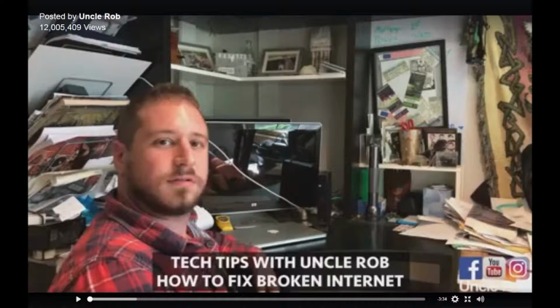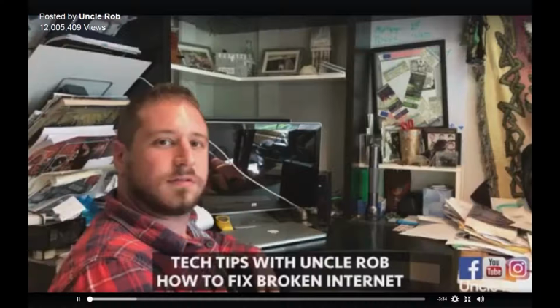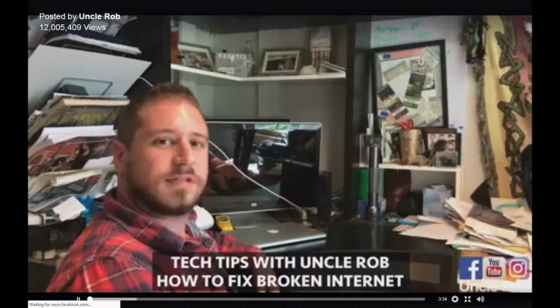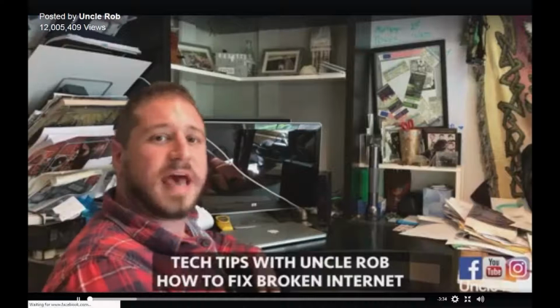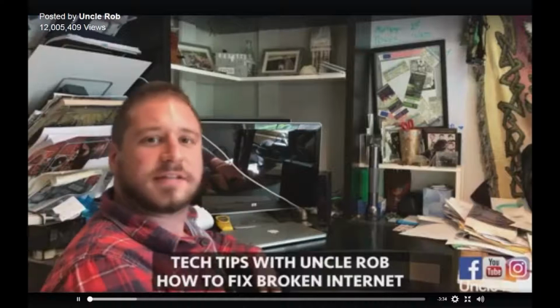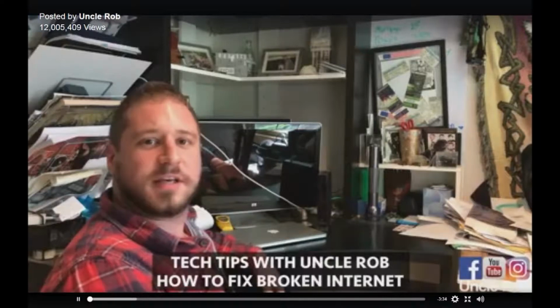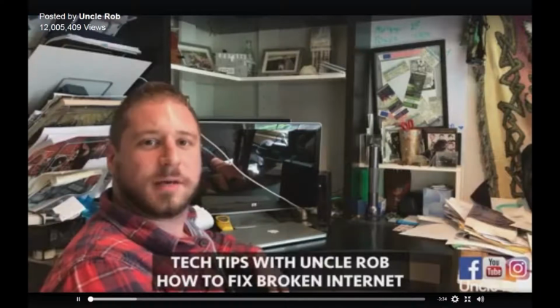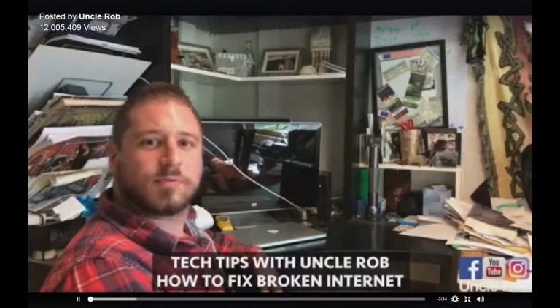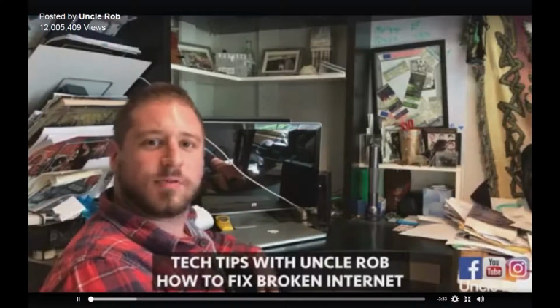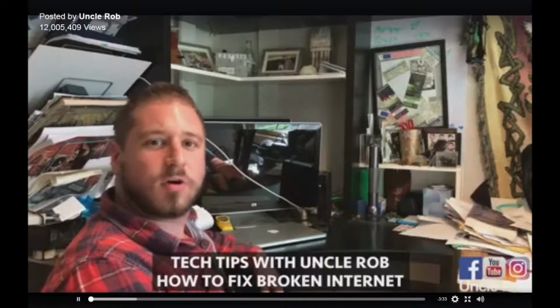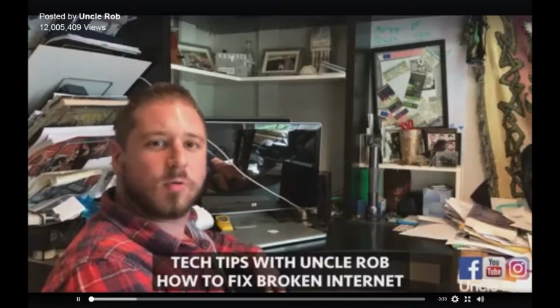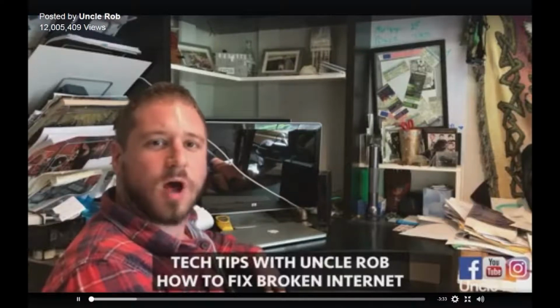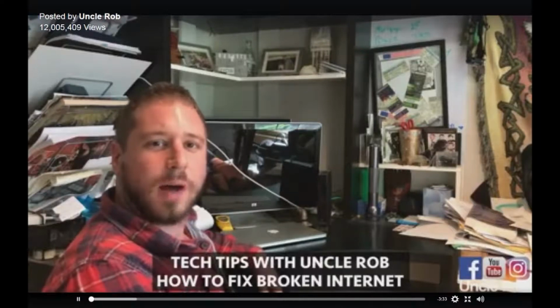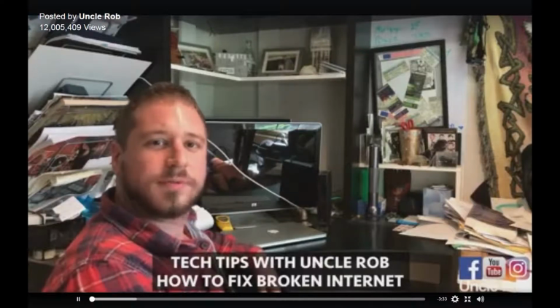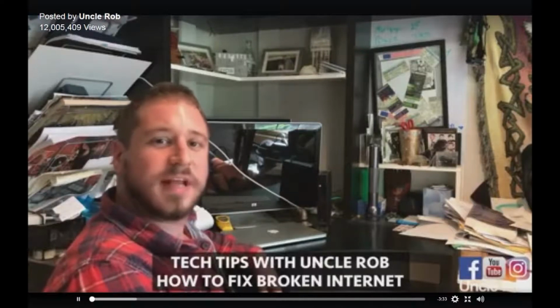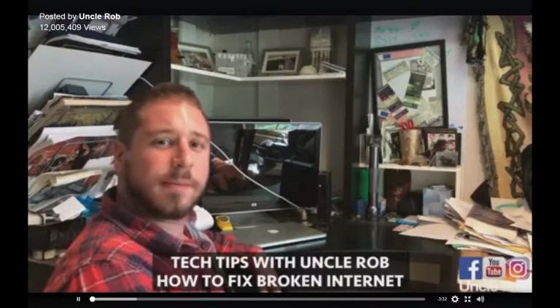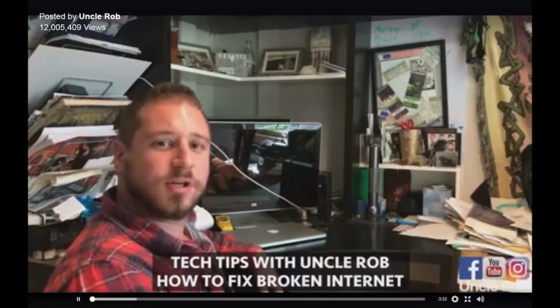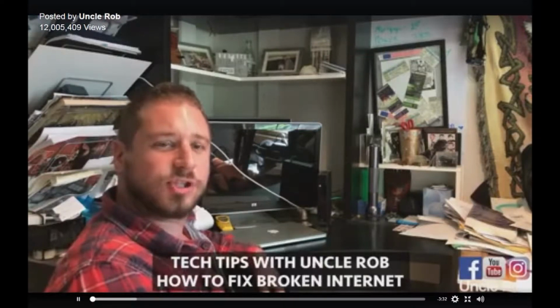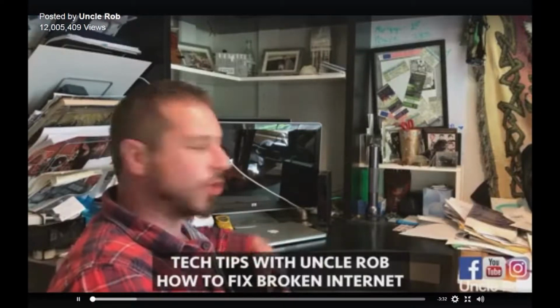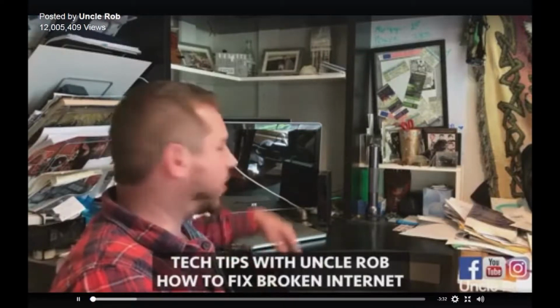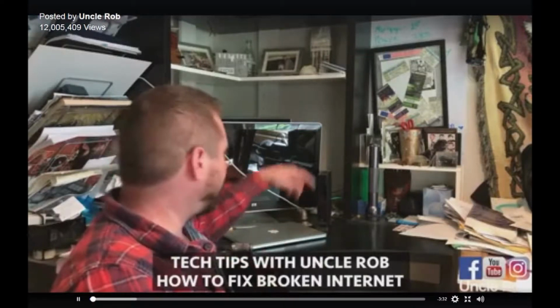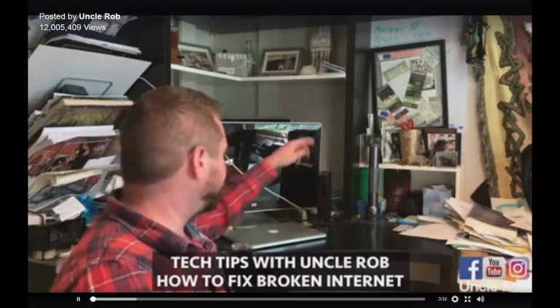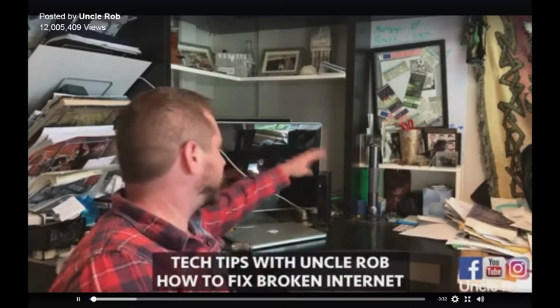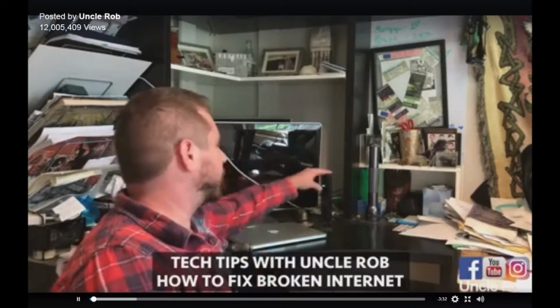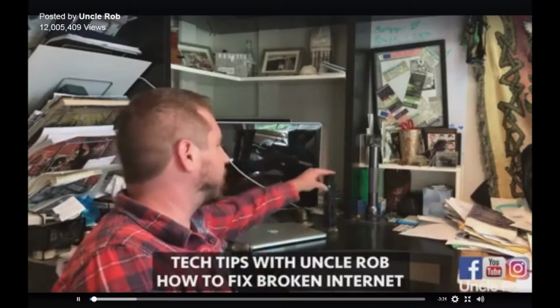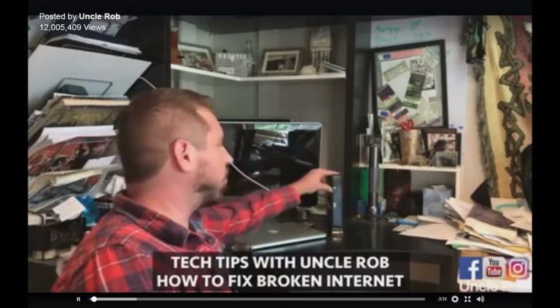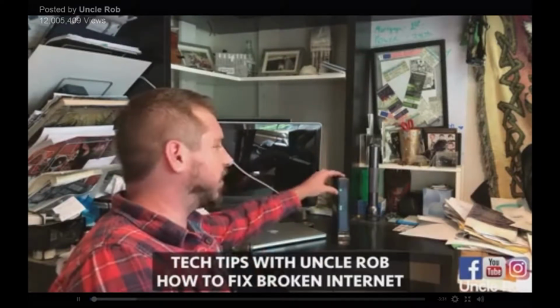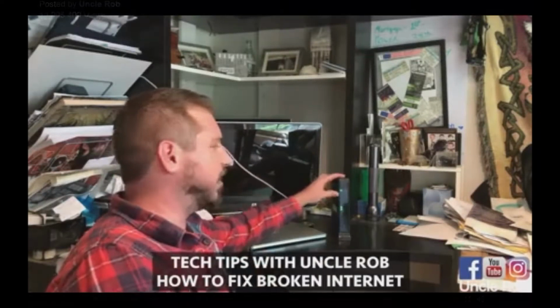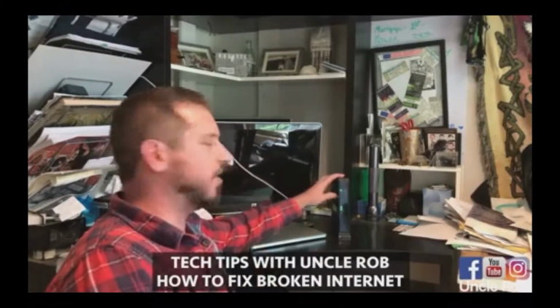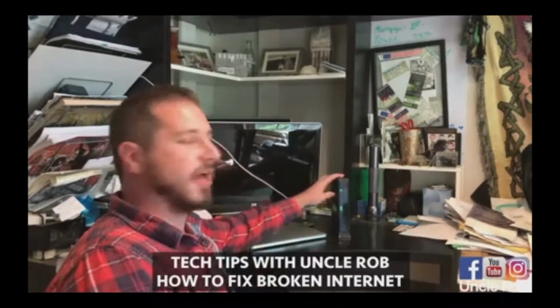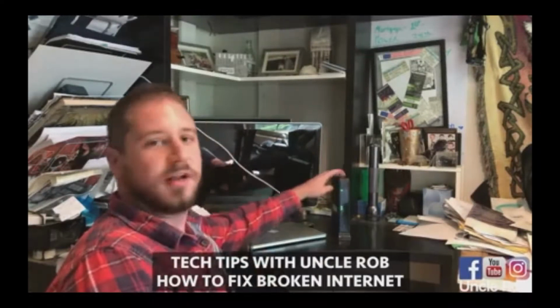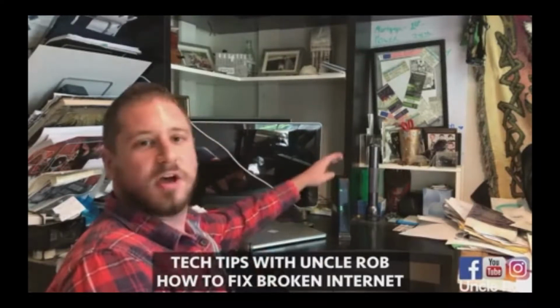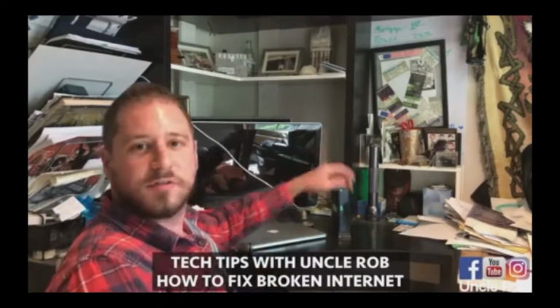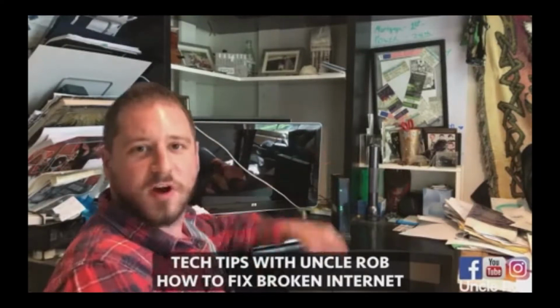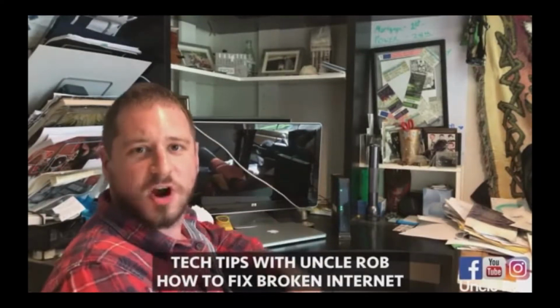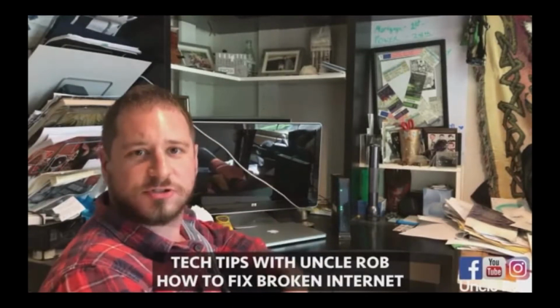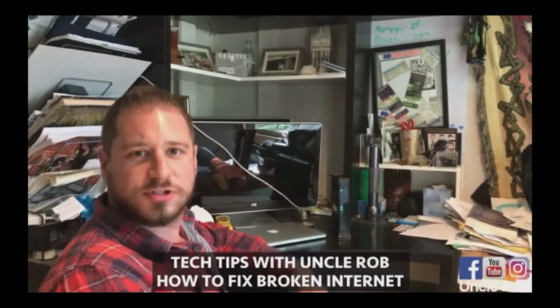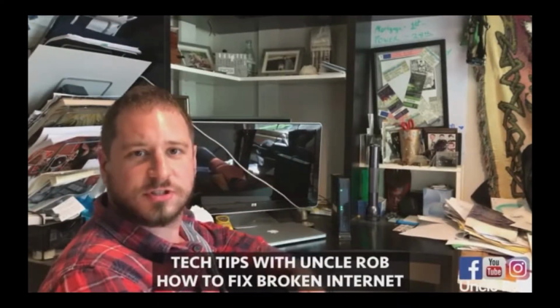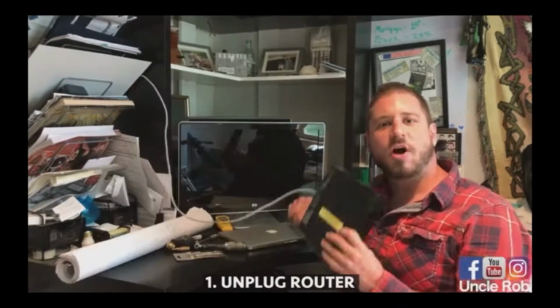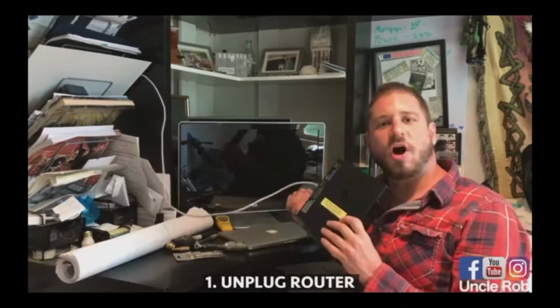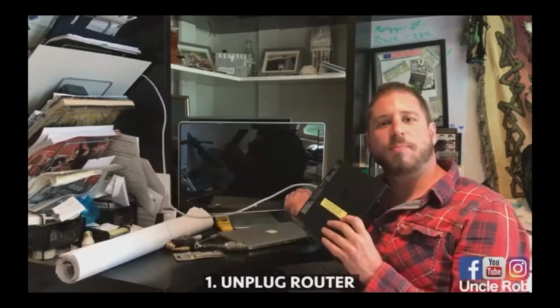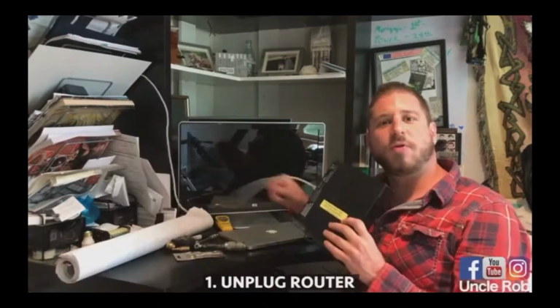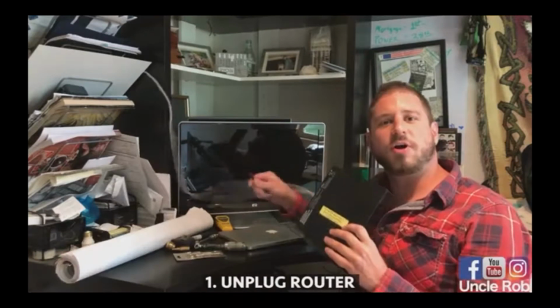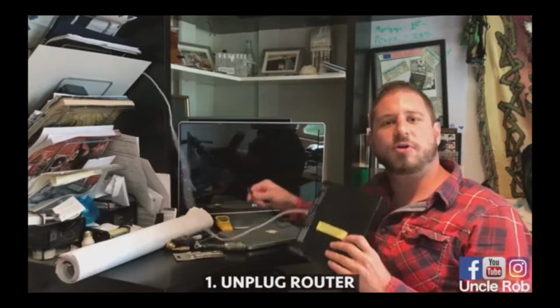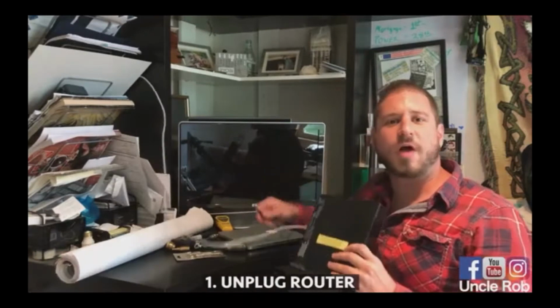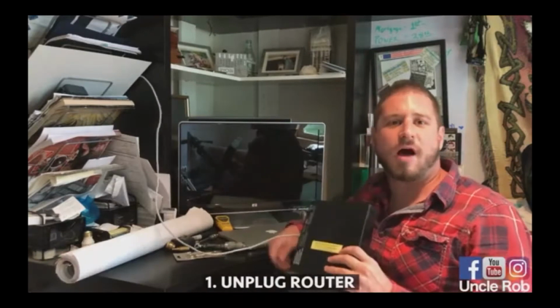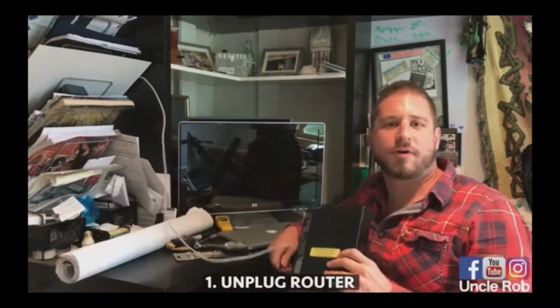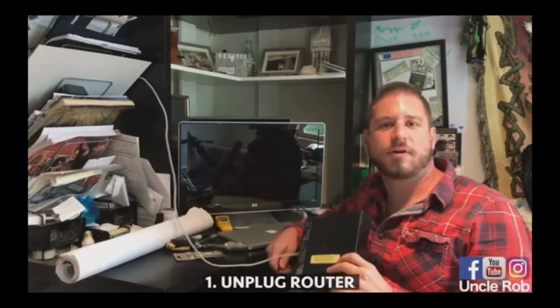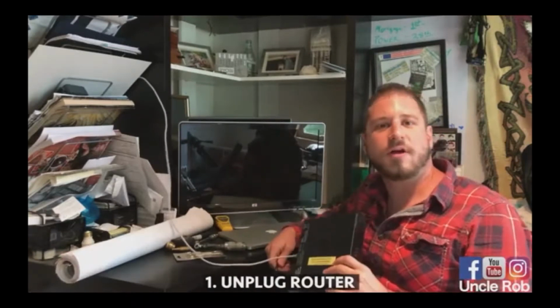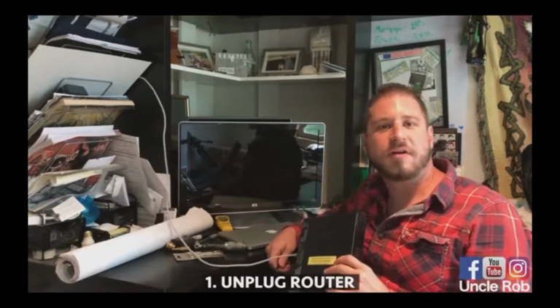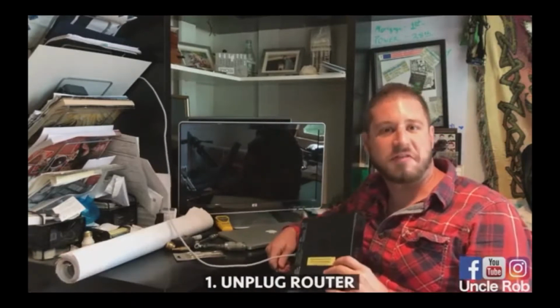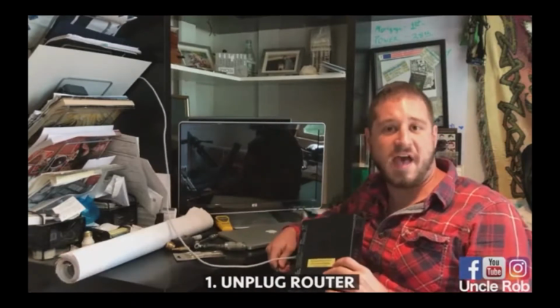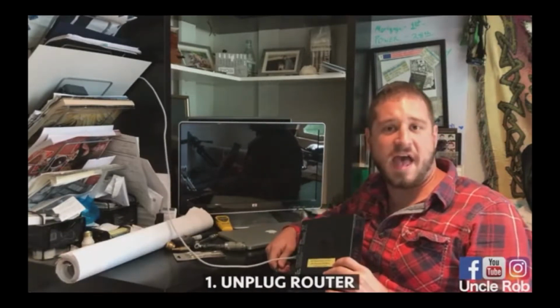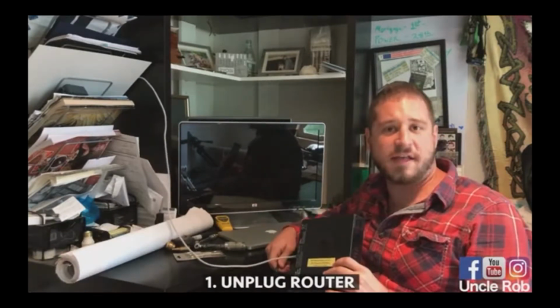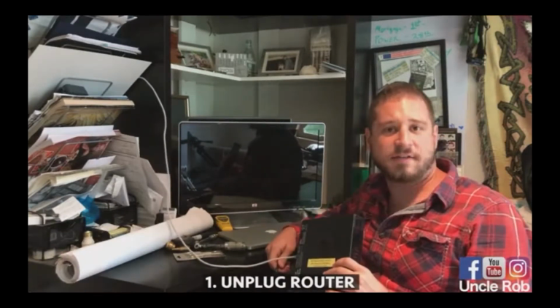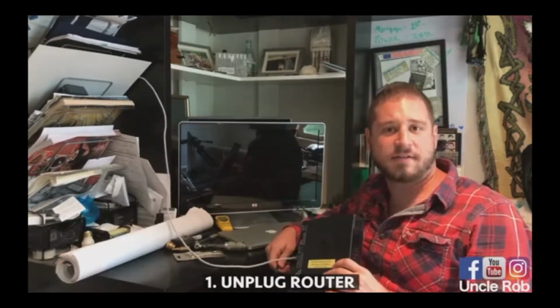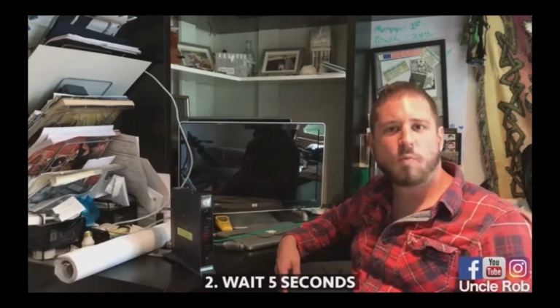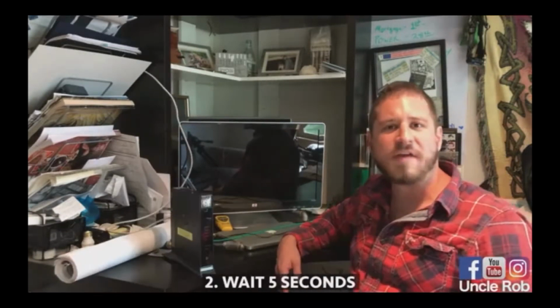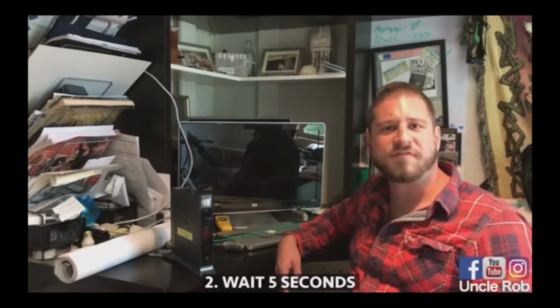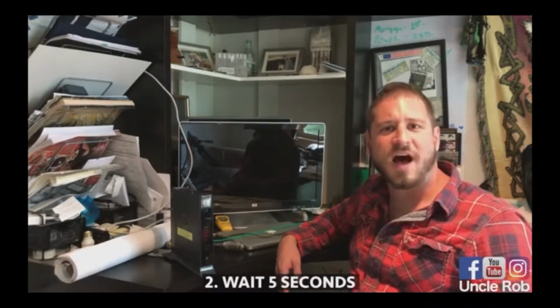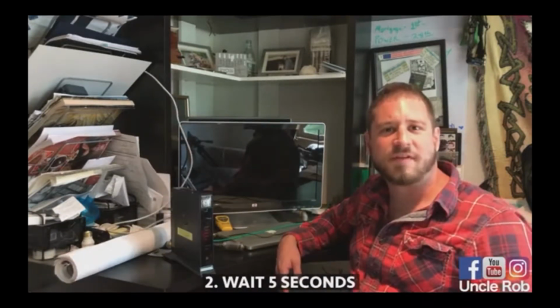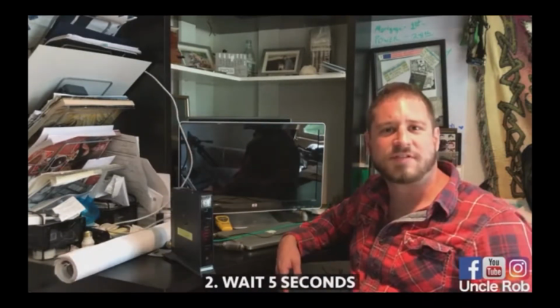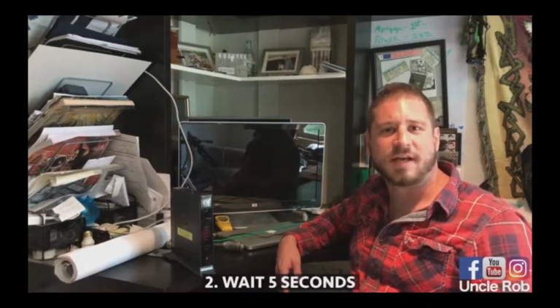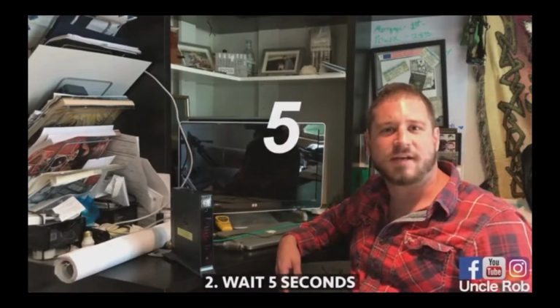Tech Tips with Uncle Rob. Today I'm going to show you how to fix your broken internet. First, unplug your router. Then, wait five seconds.